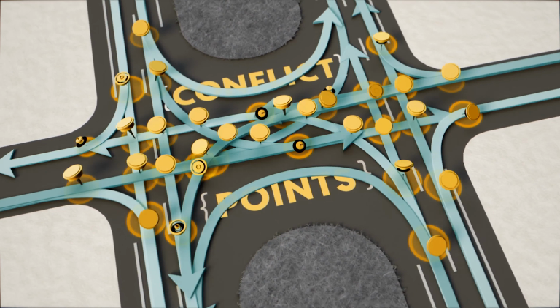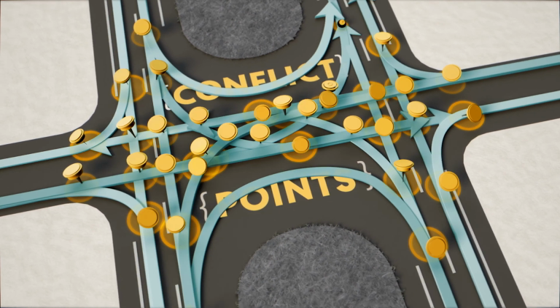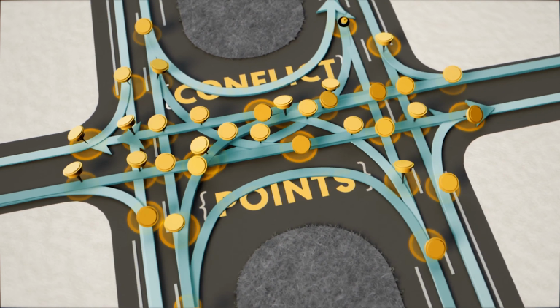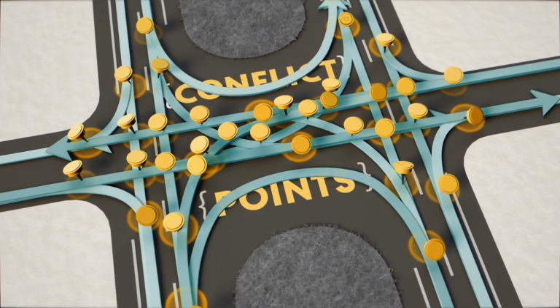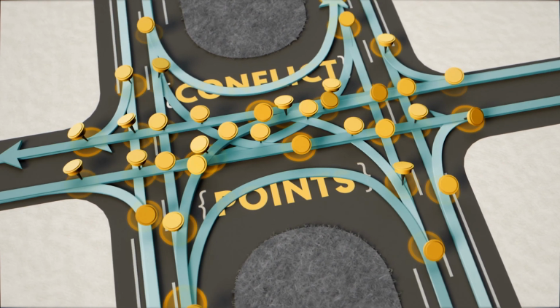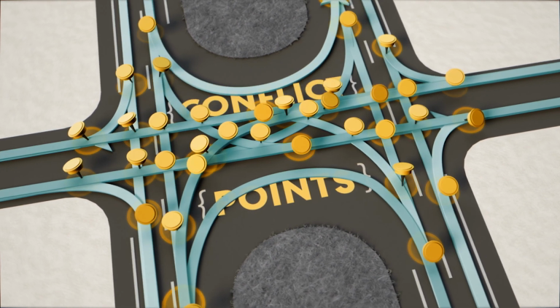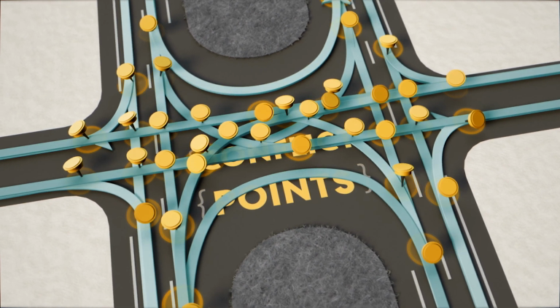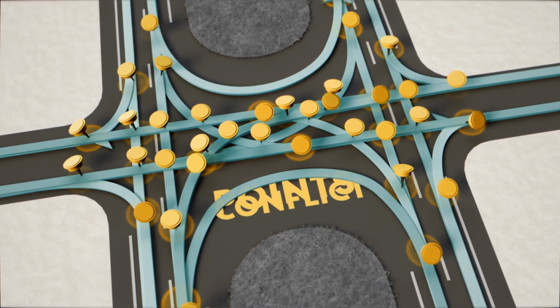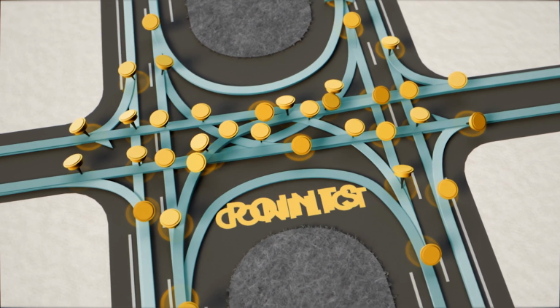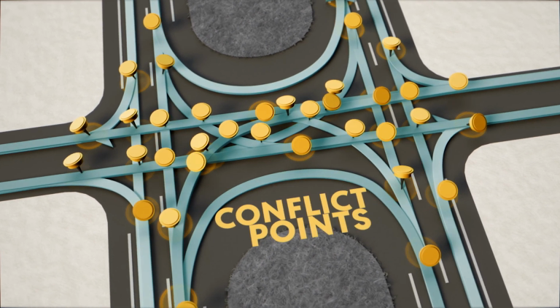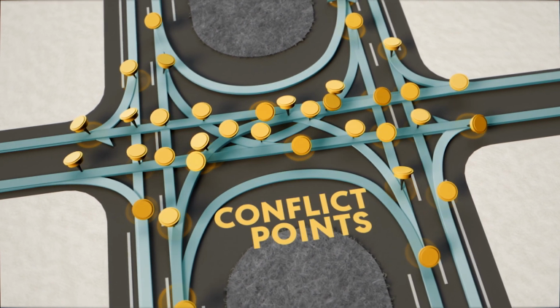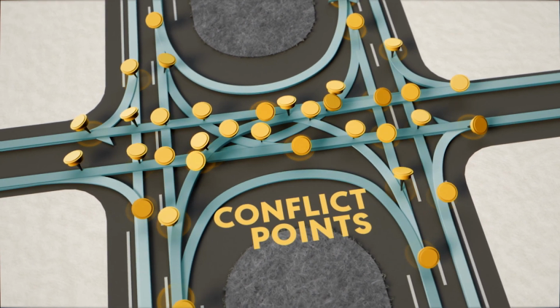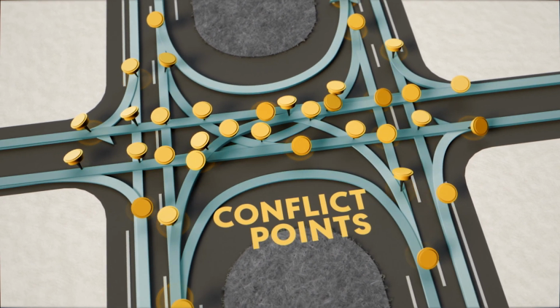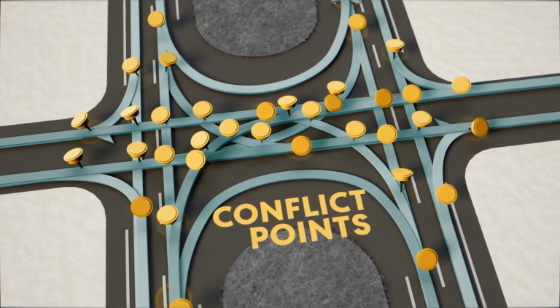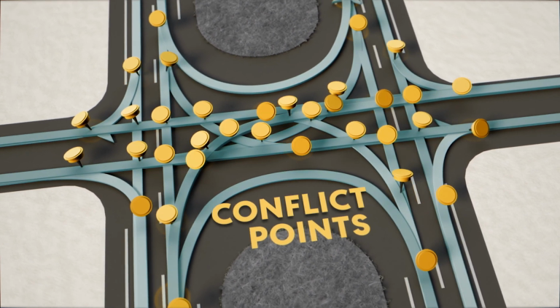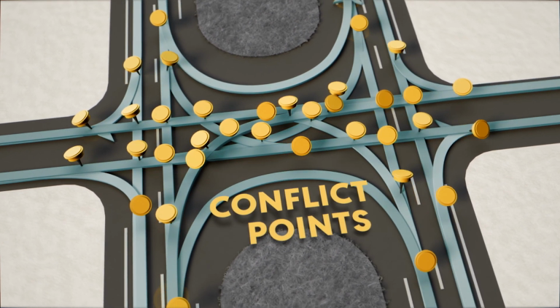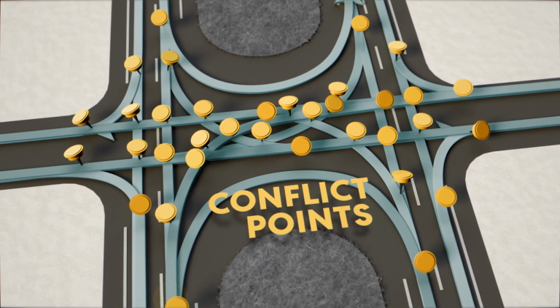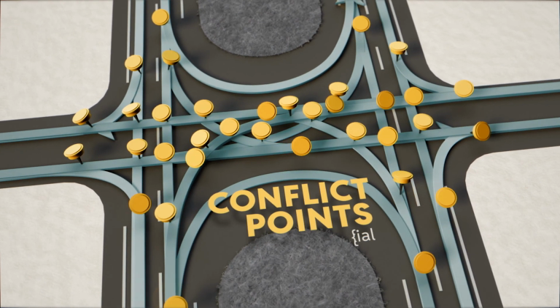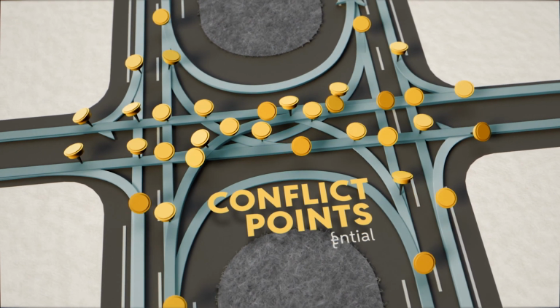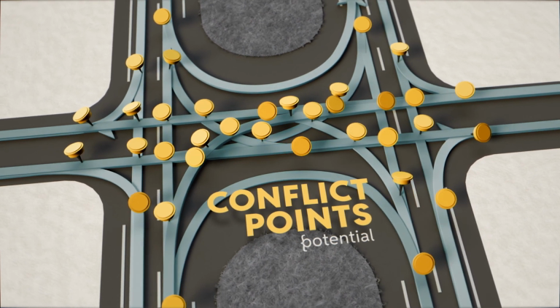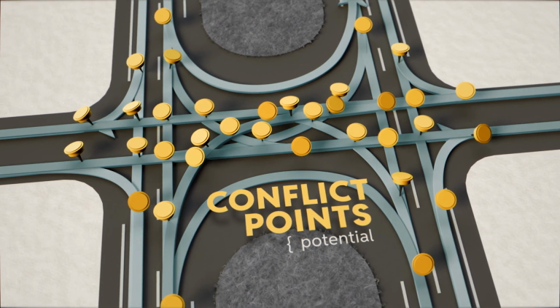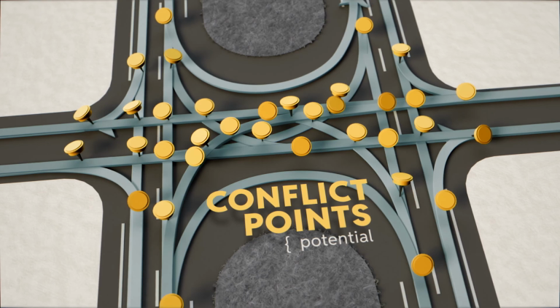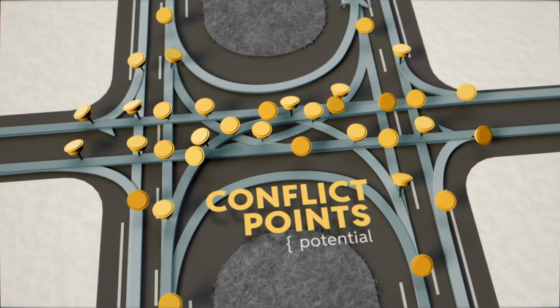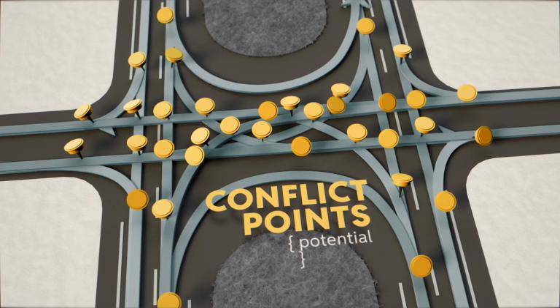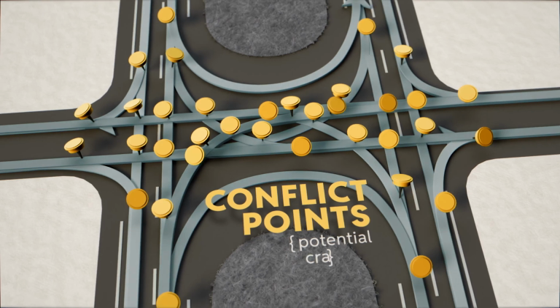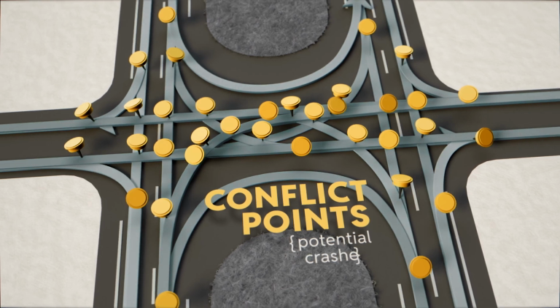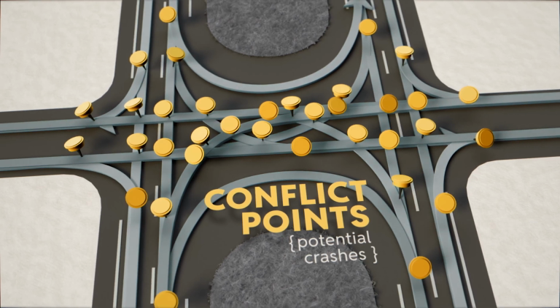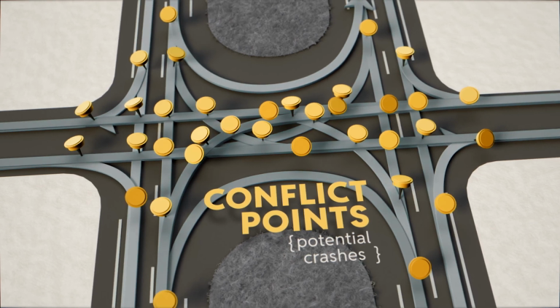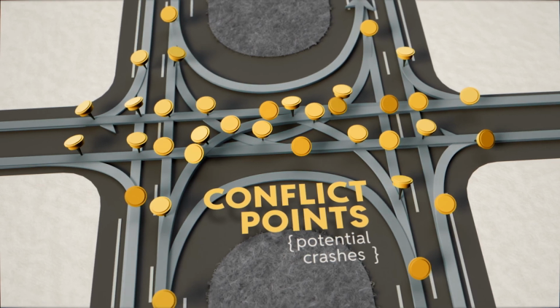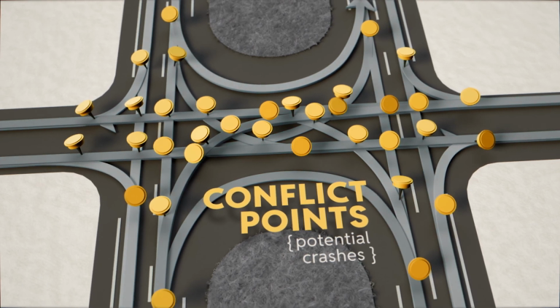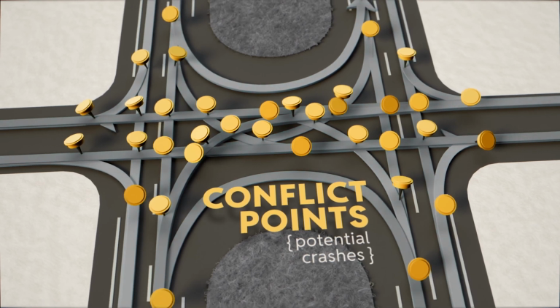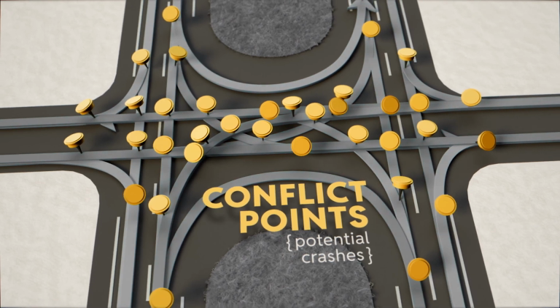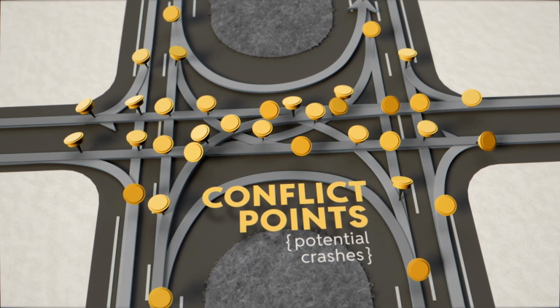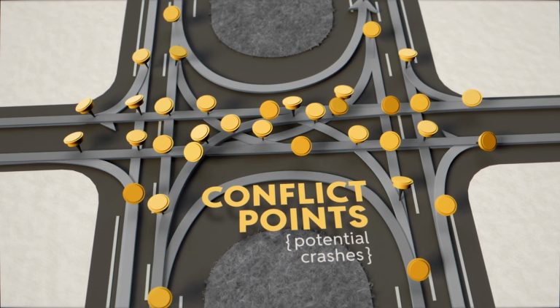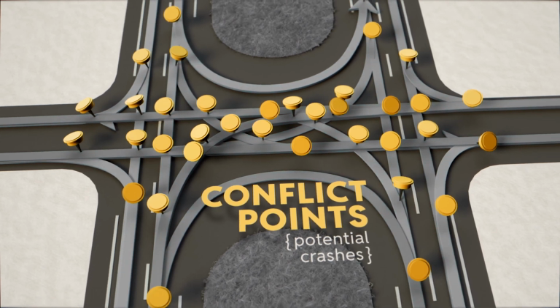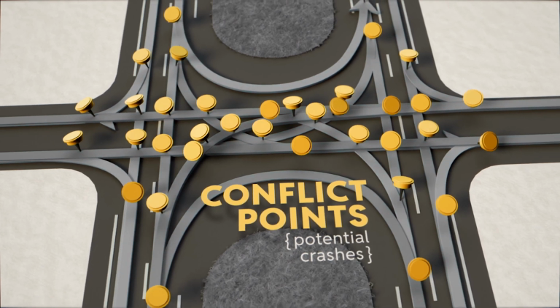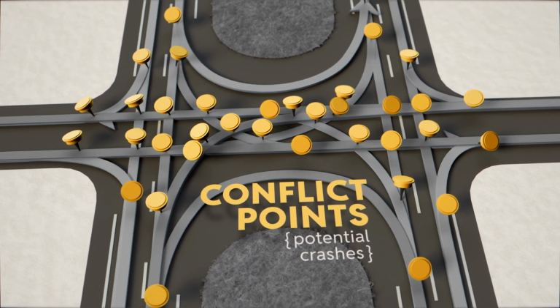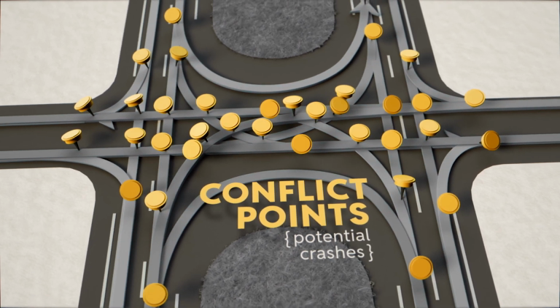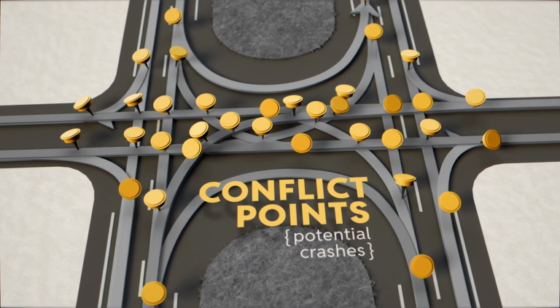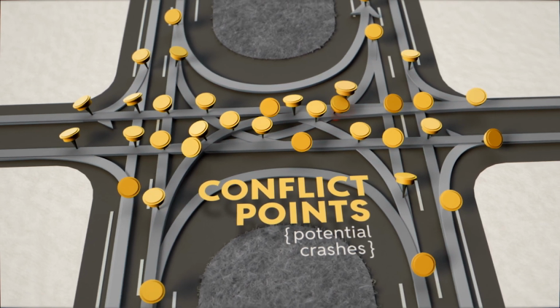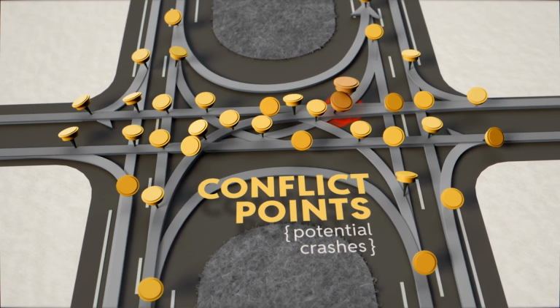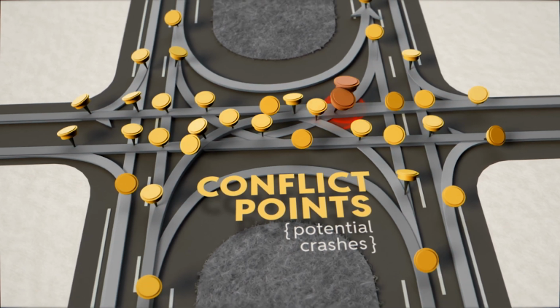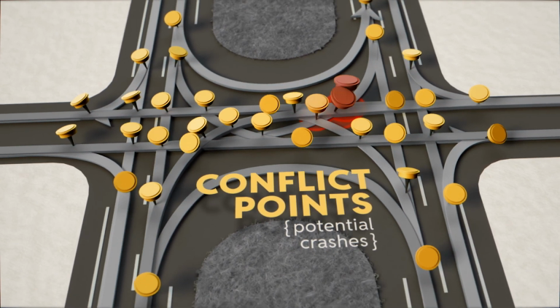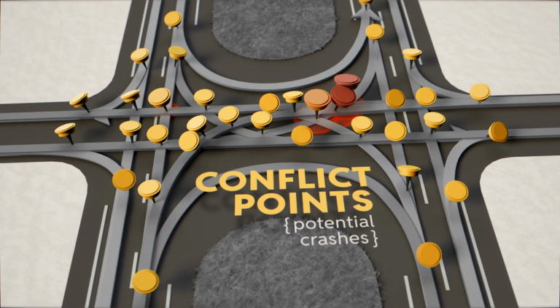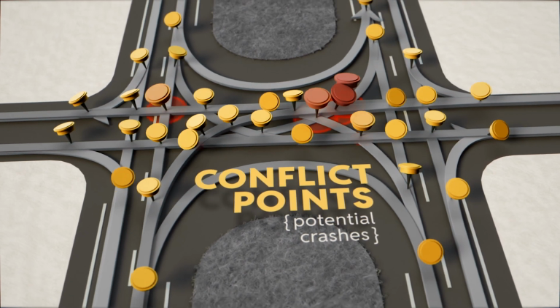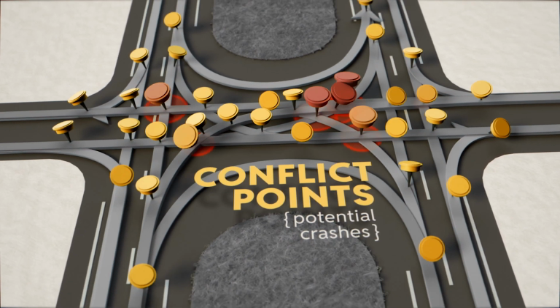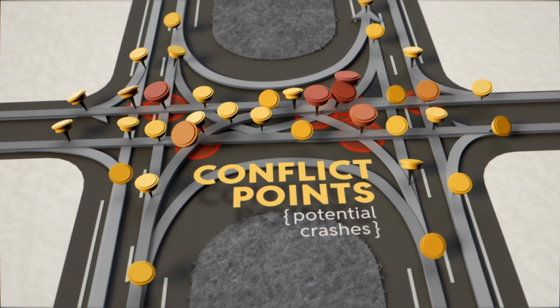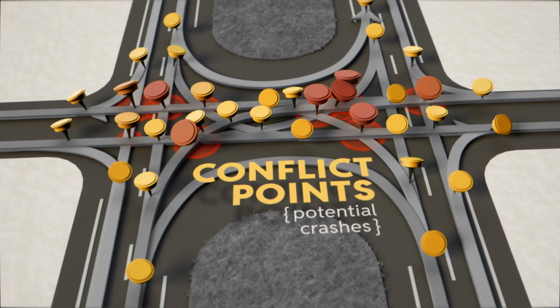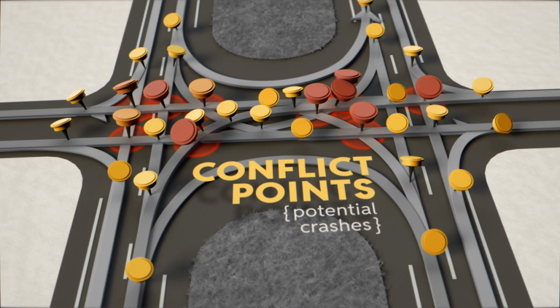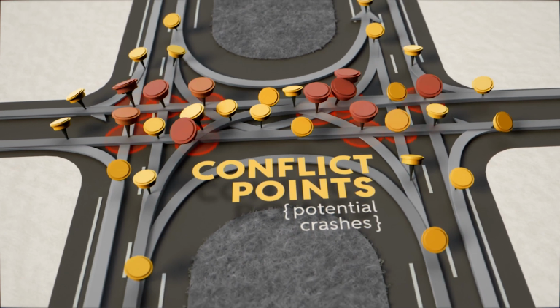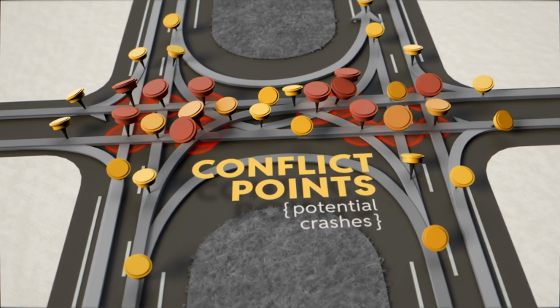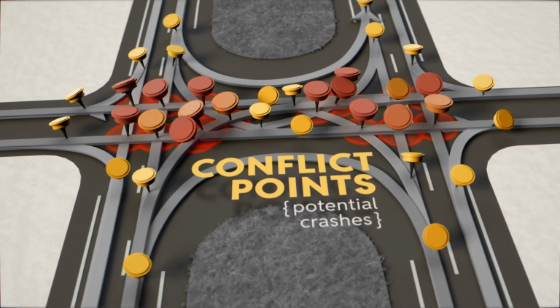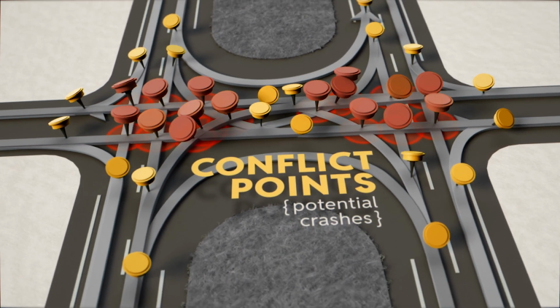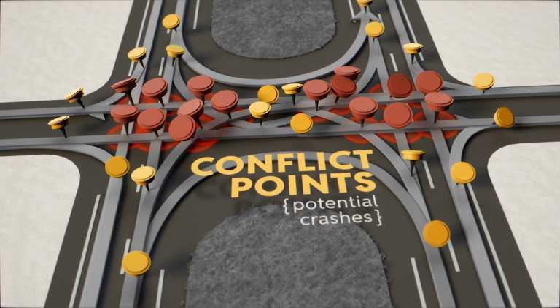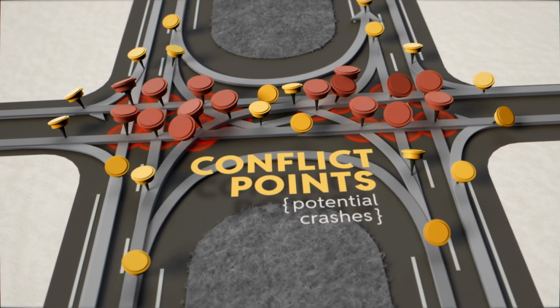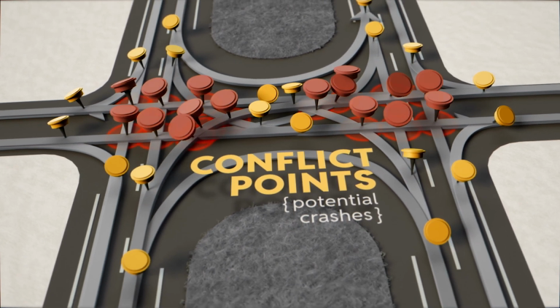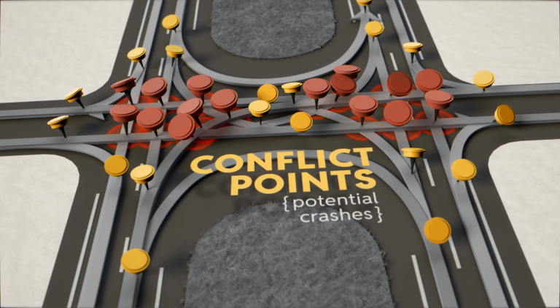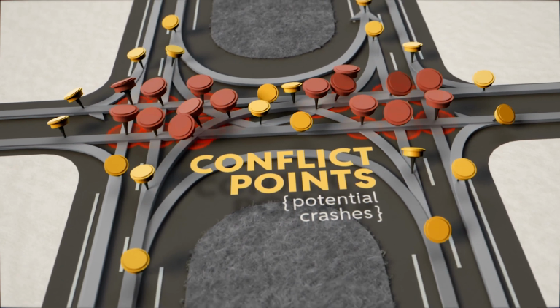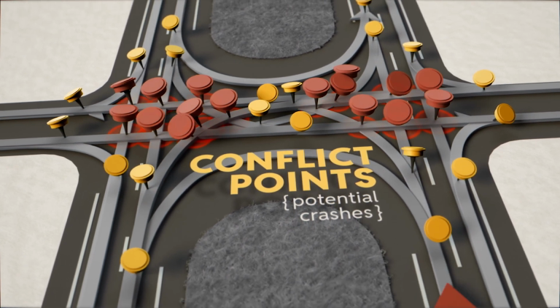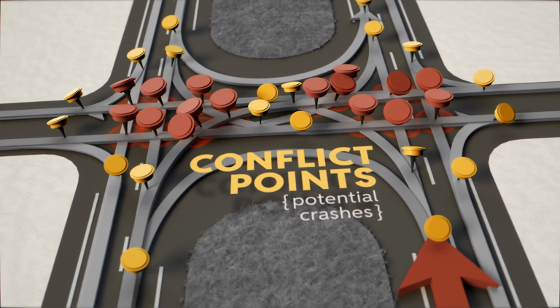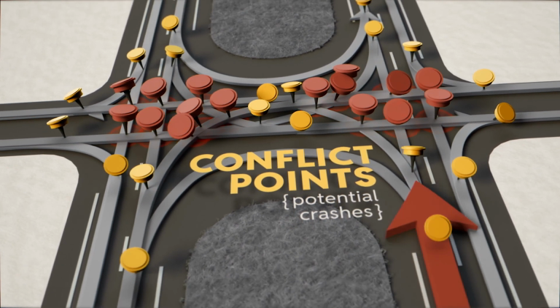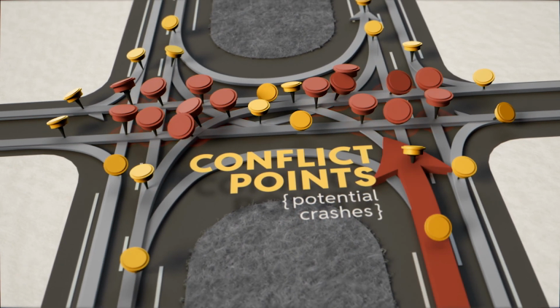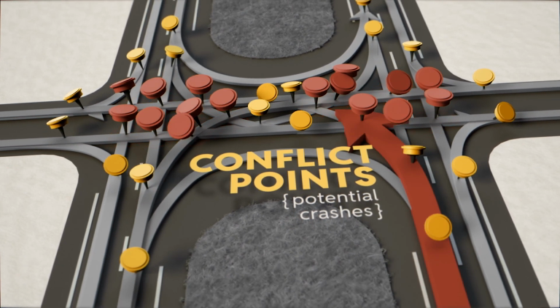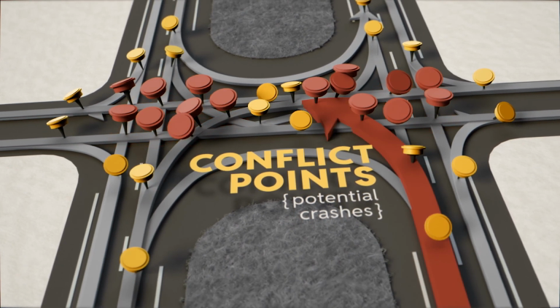That's a lot of conflict points, a lot of potential crashes, including the most severe kind — the T-bone and head-on crashes.